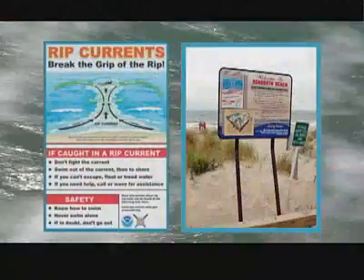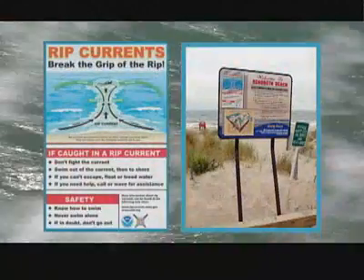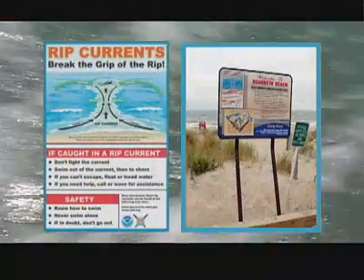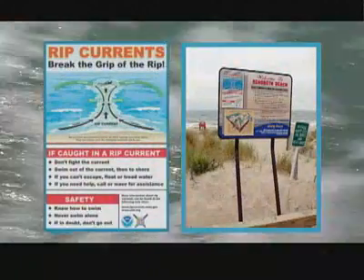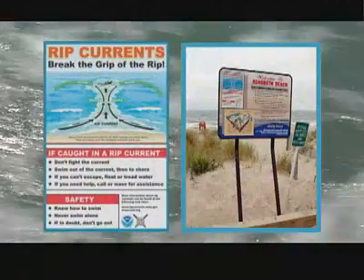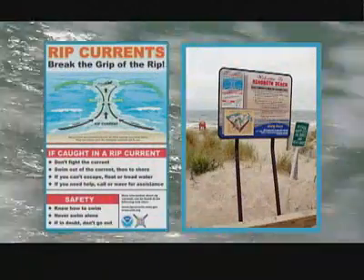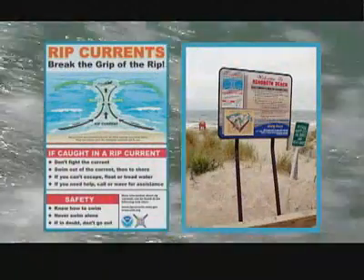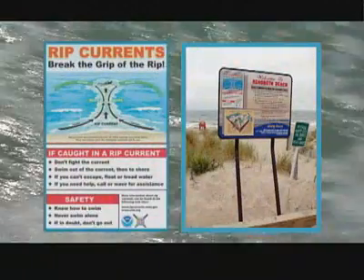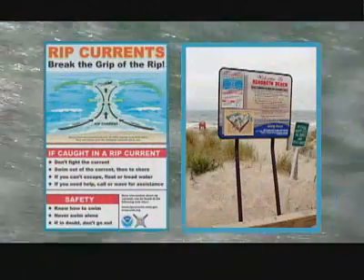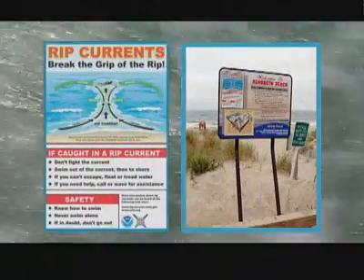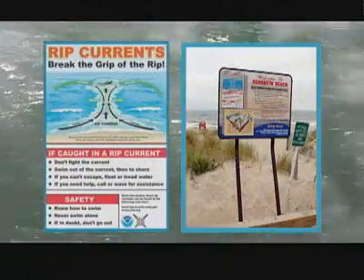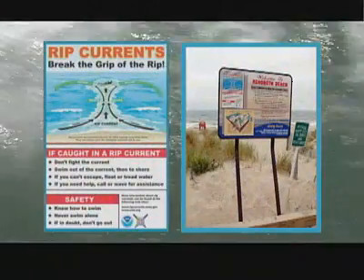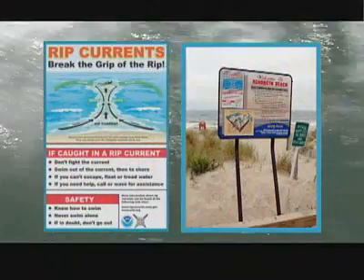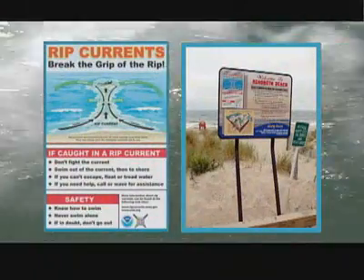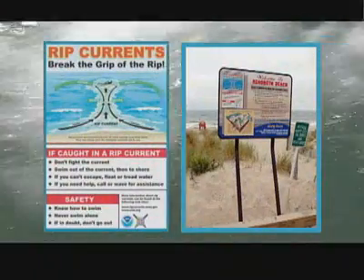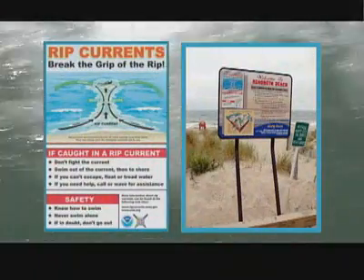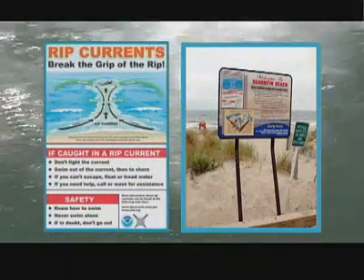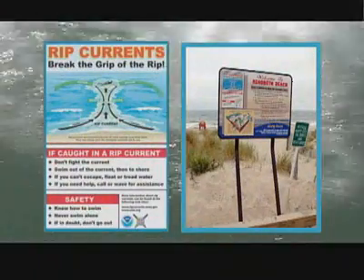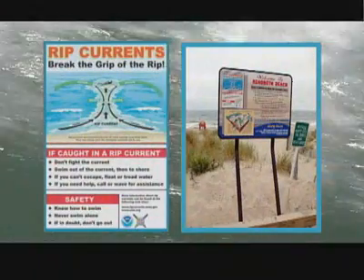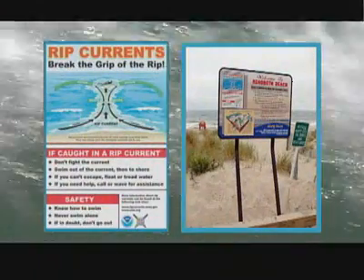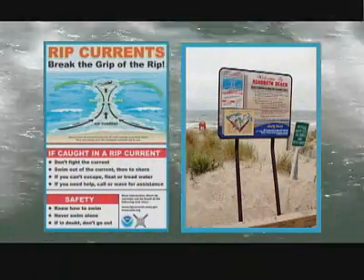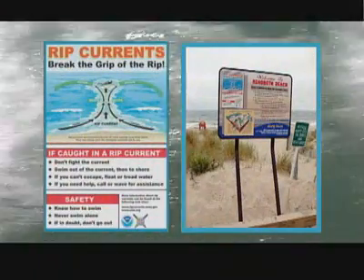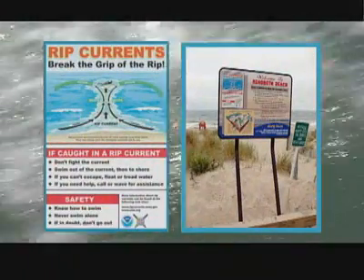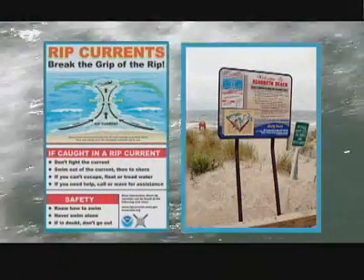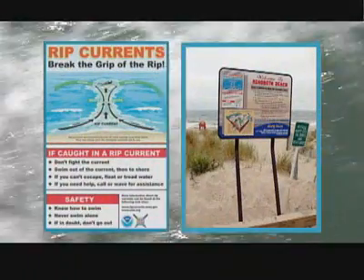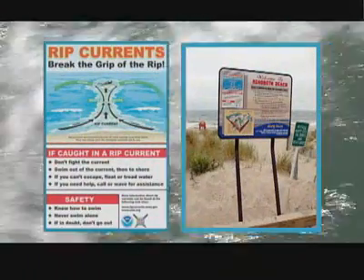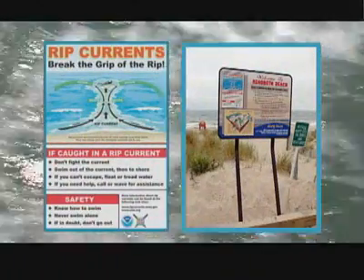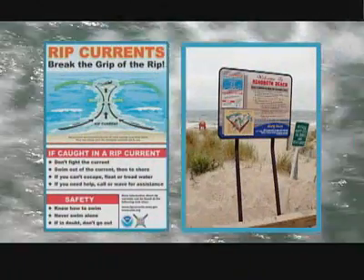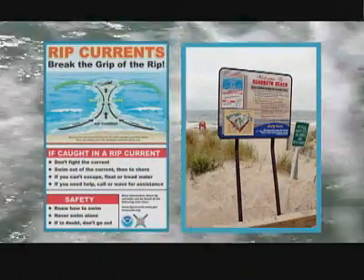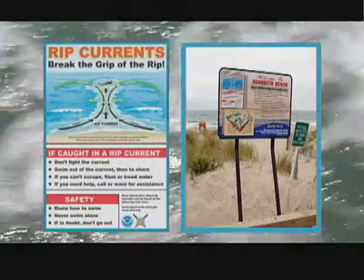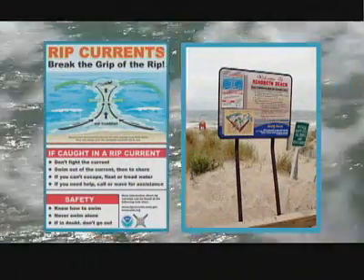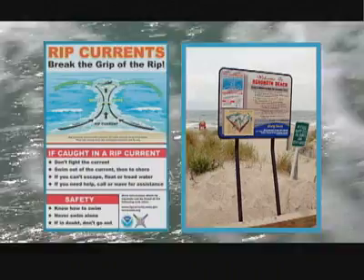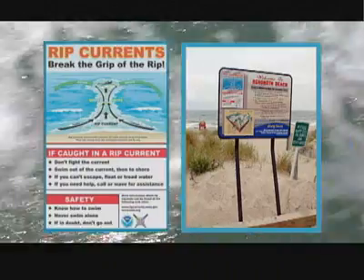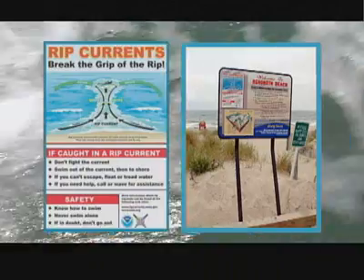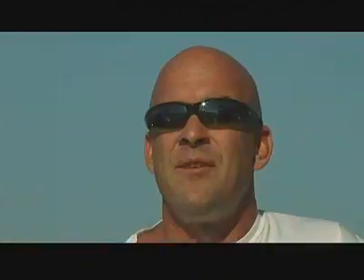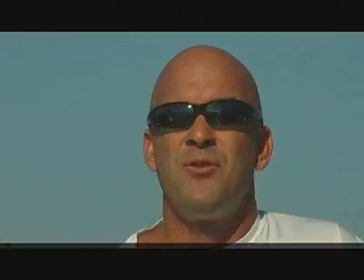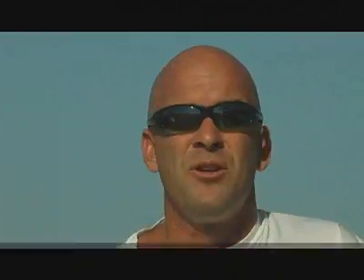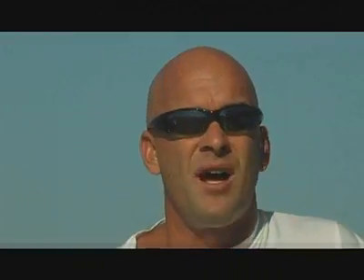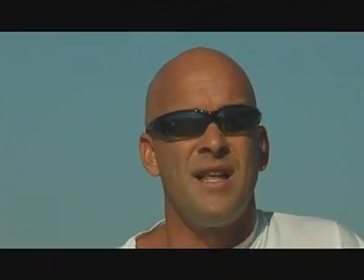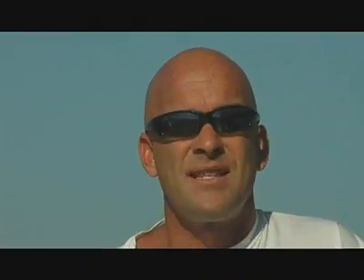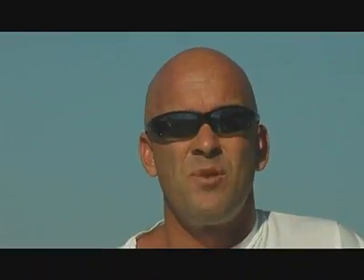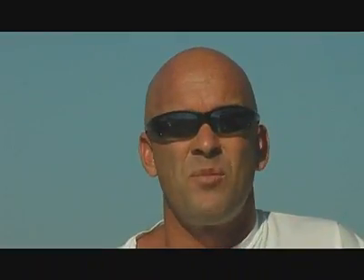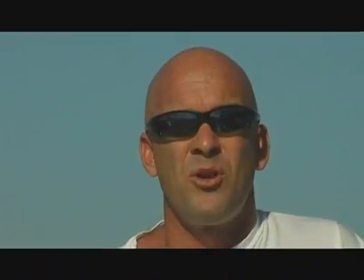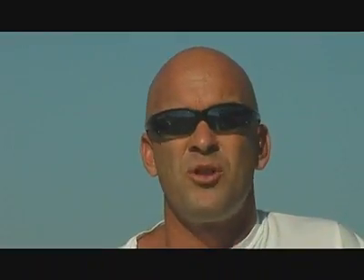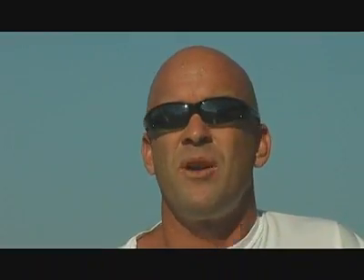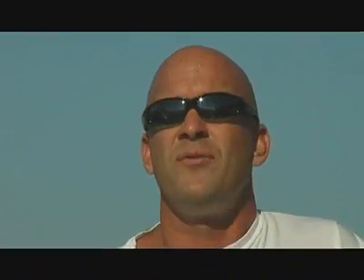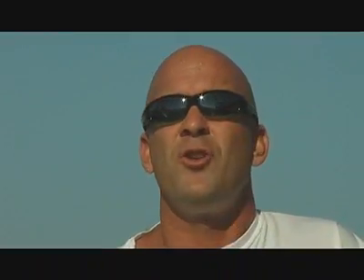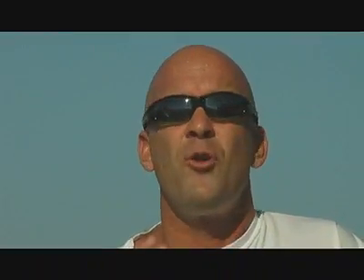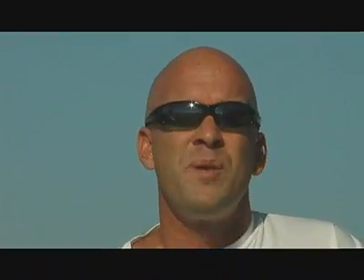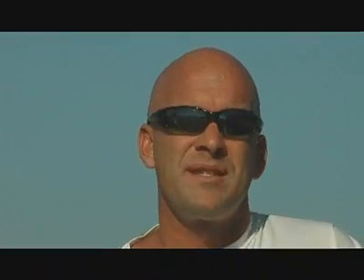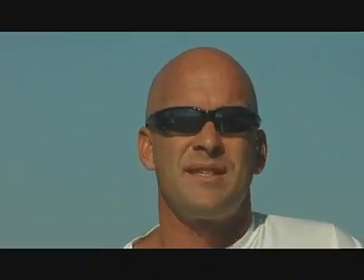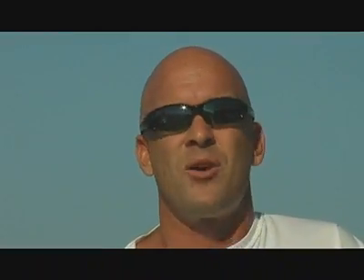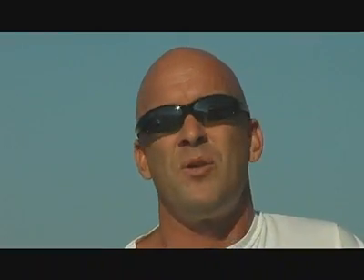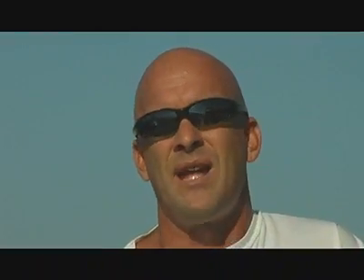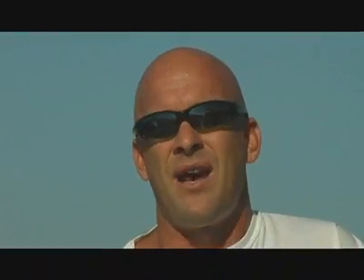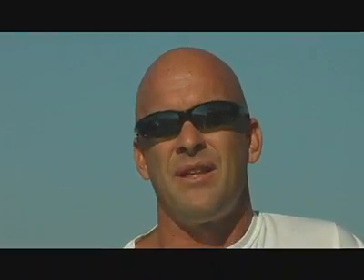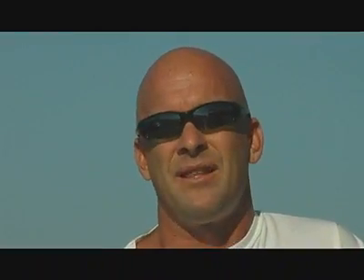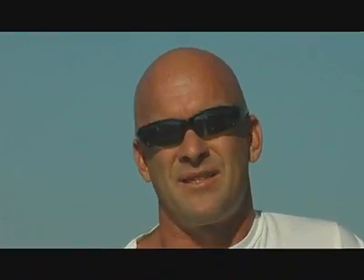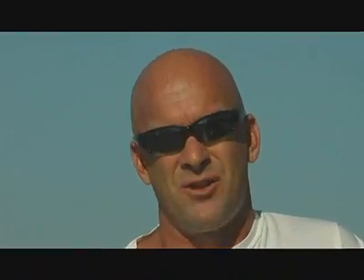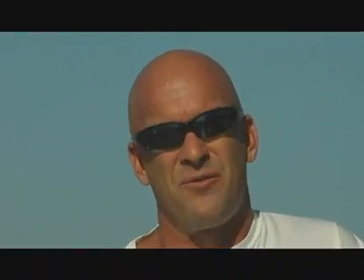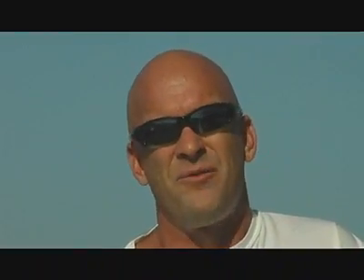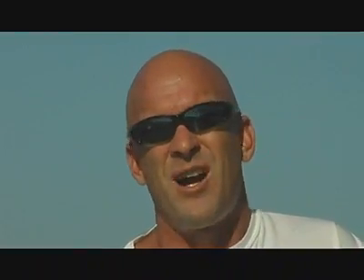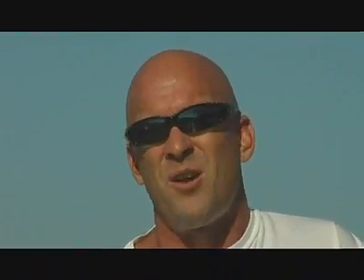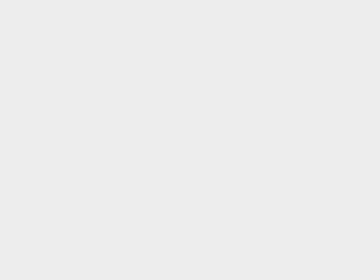When you go to the beach, remember: this is not a pool, and it's not a pond. If you're a non-swimmer, you have no business going out in a surf environment.